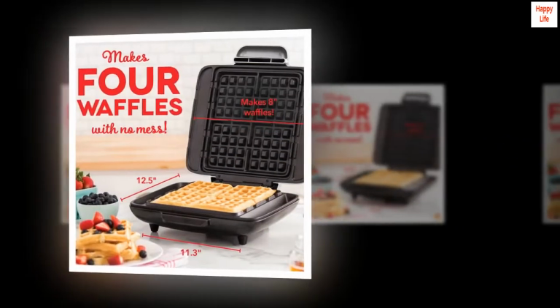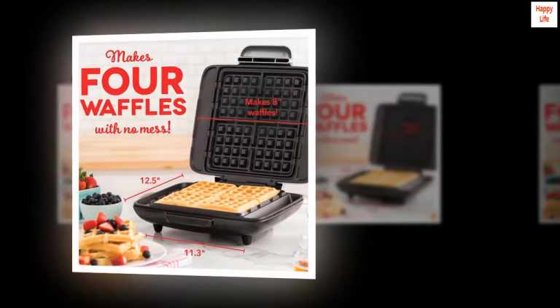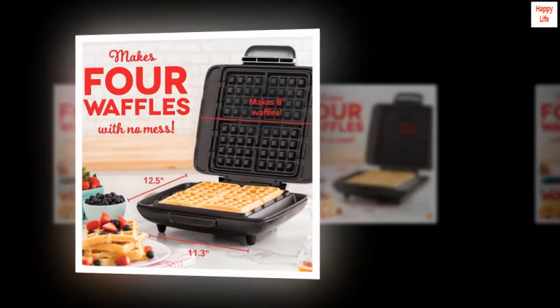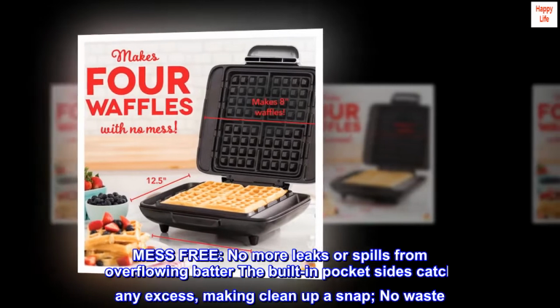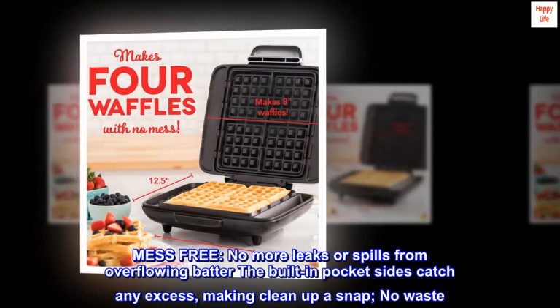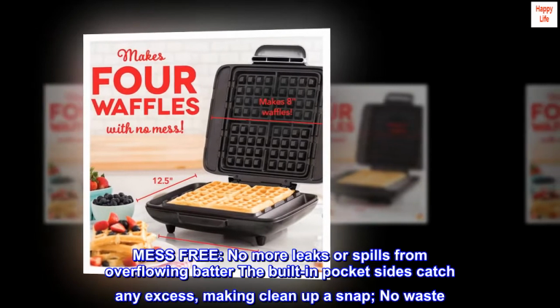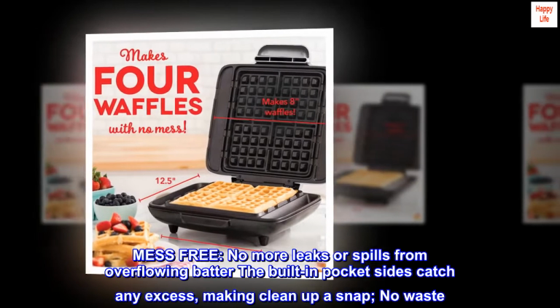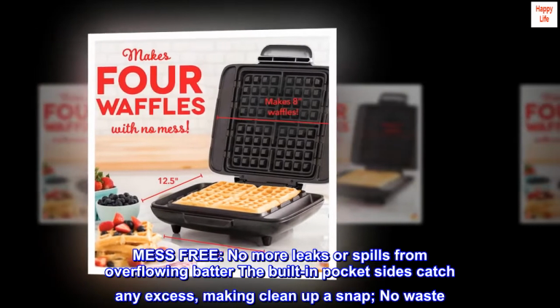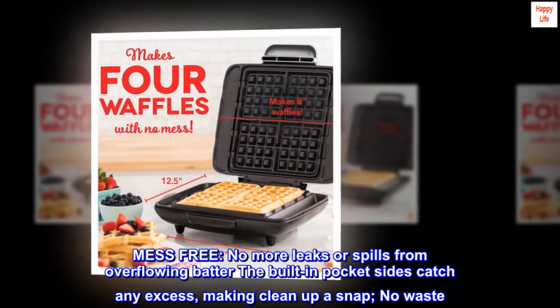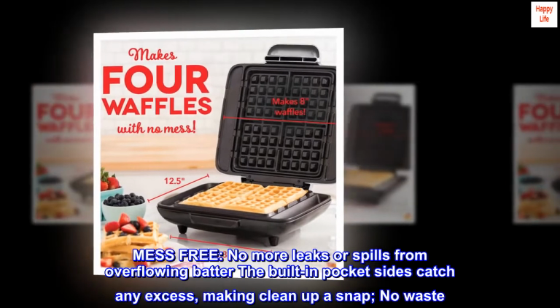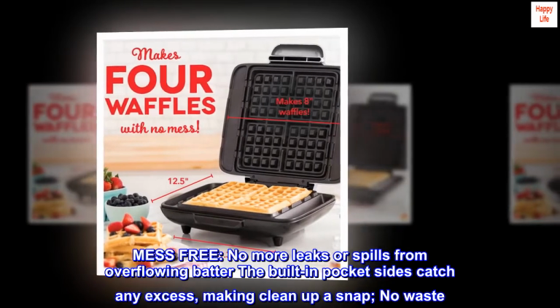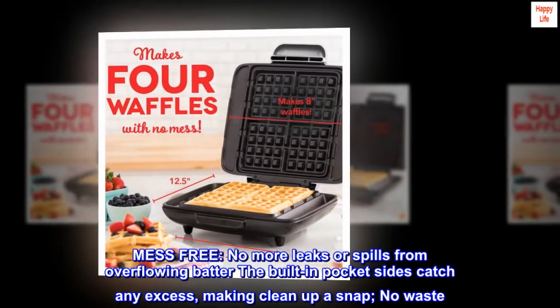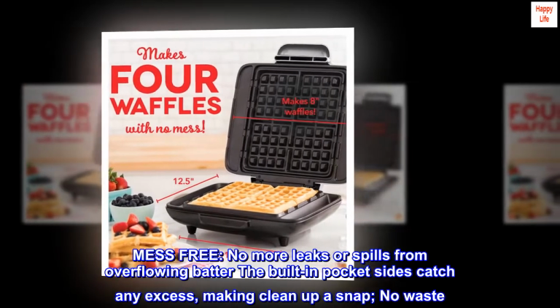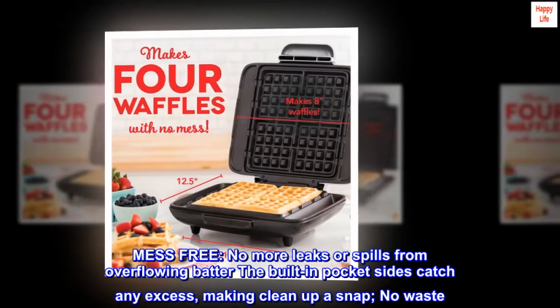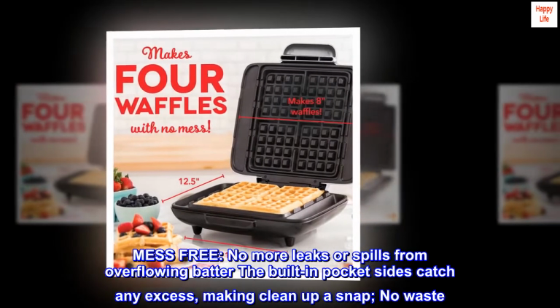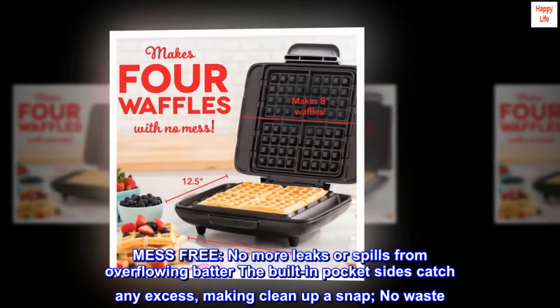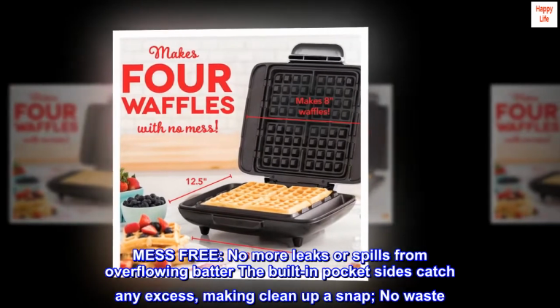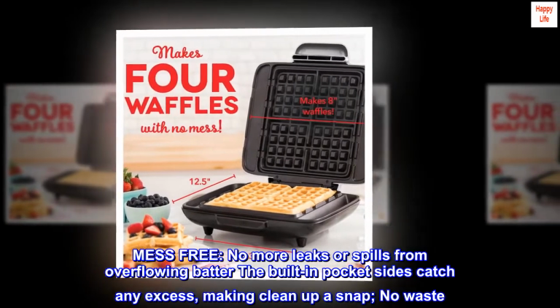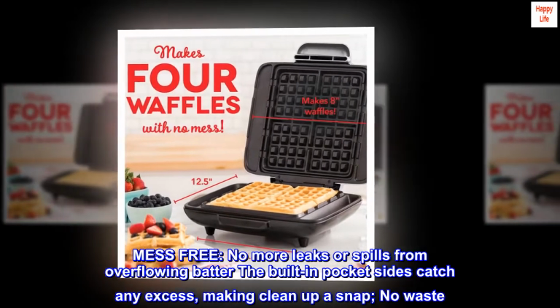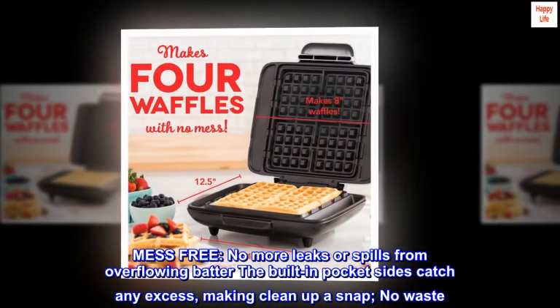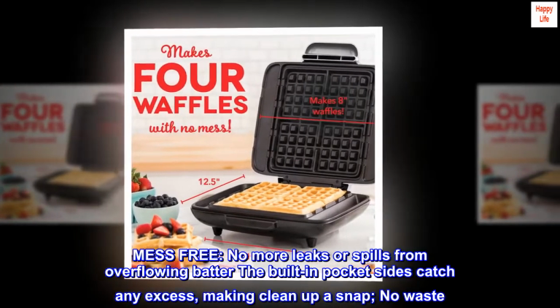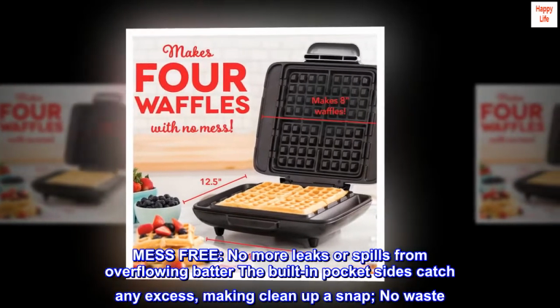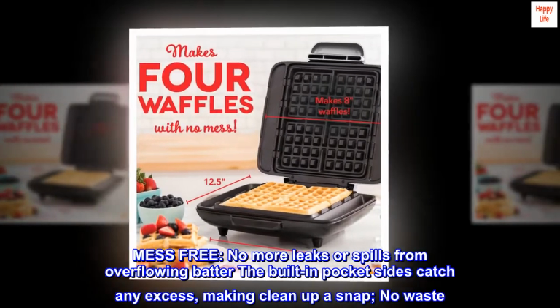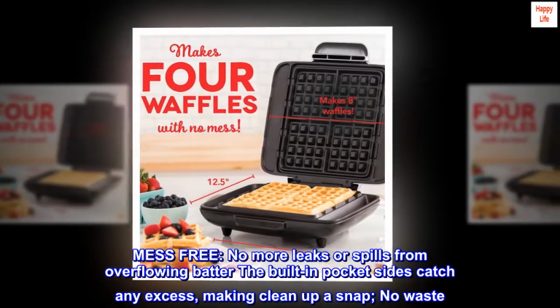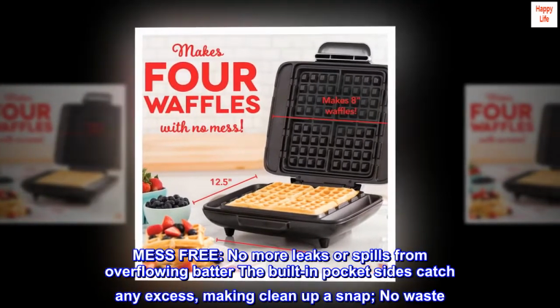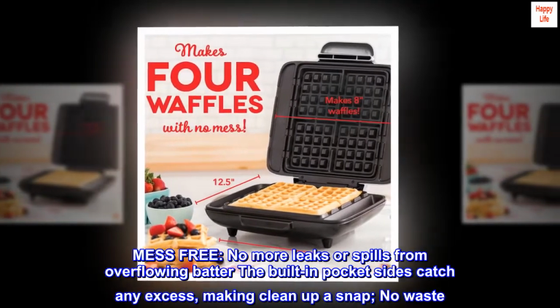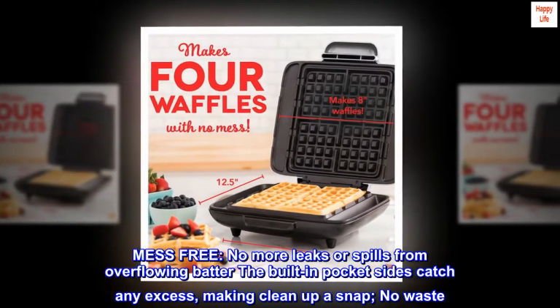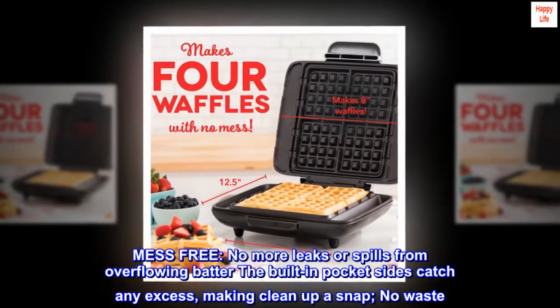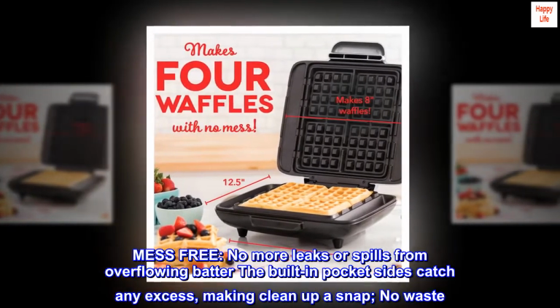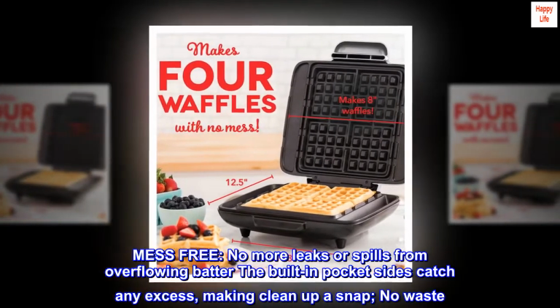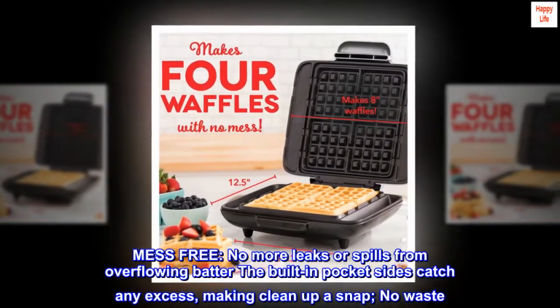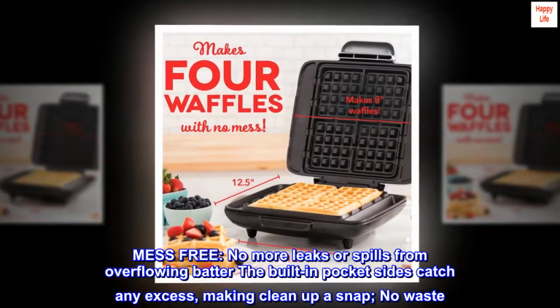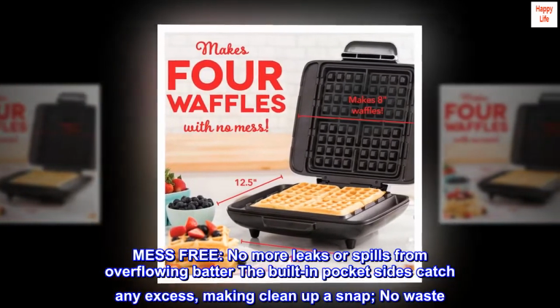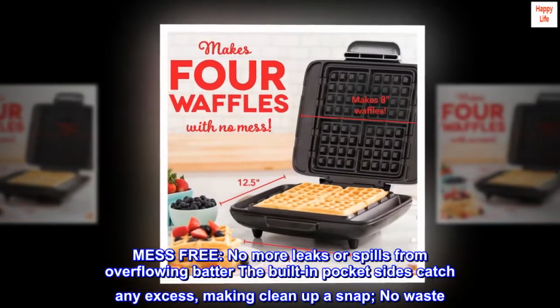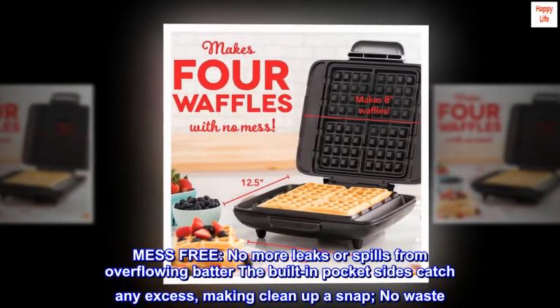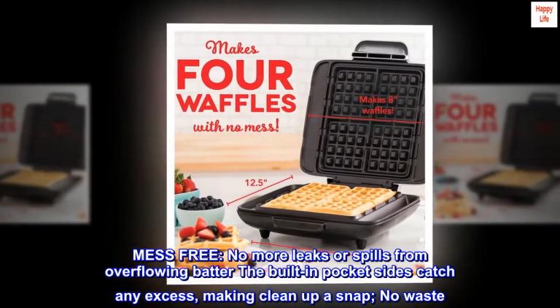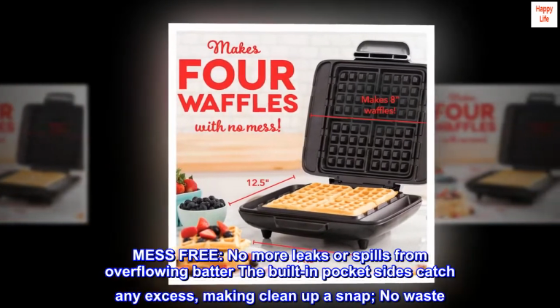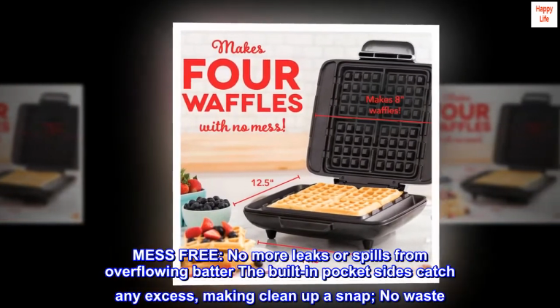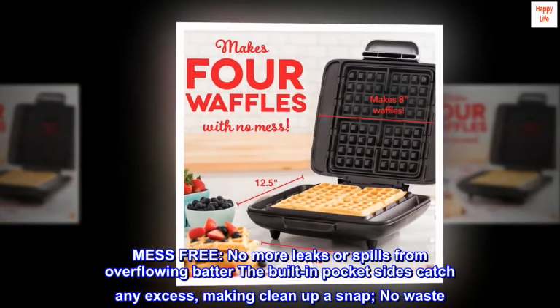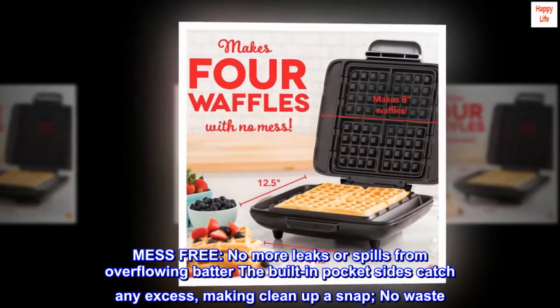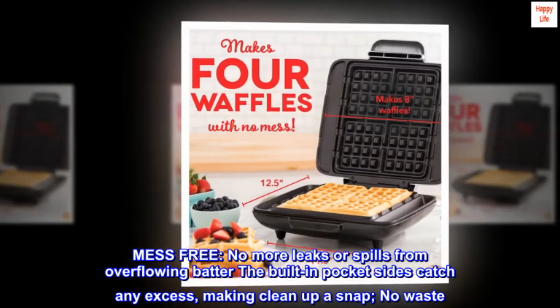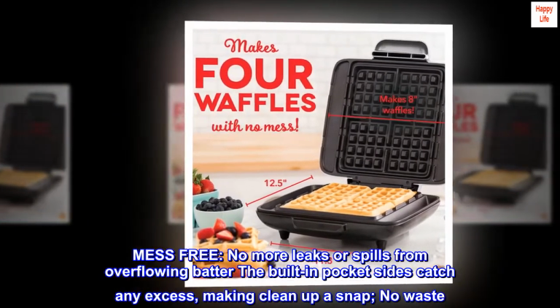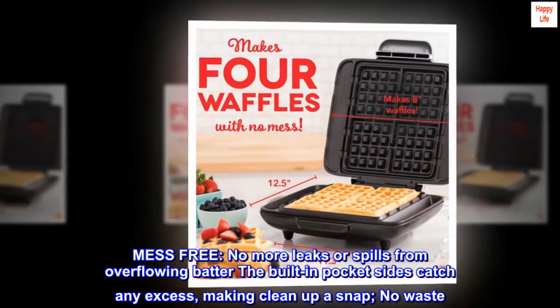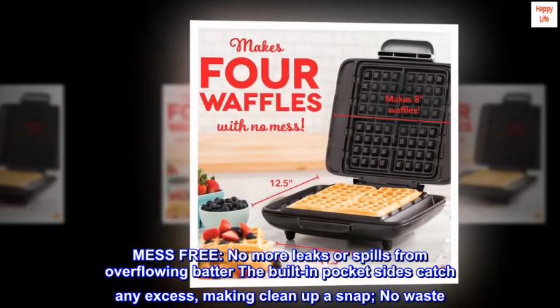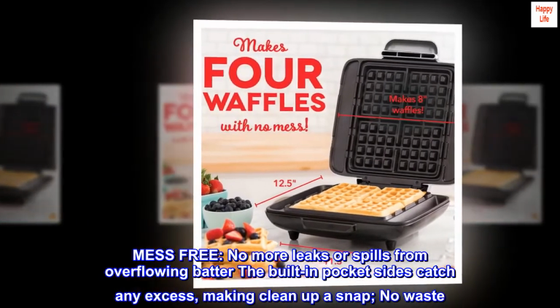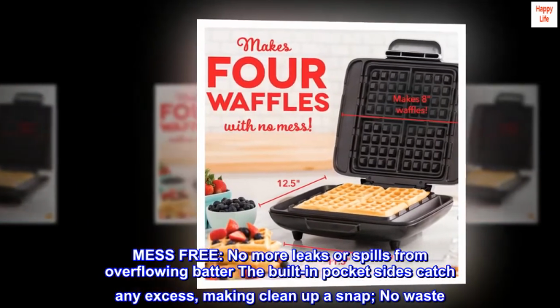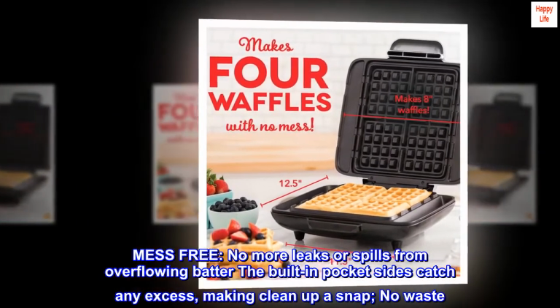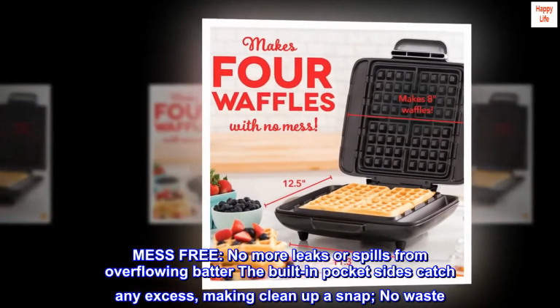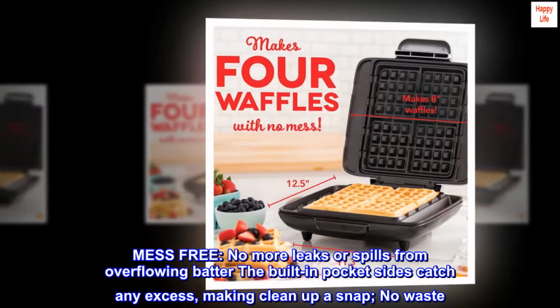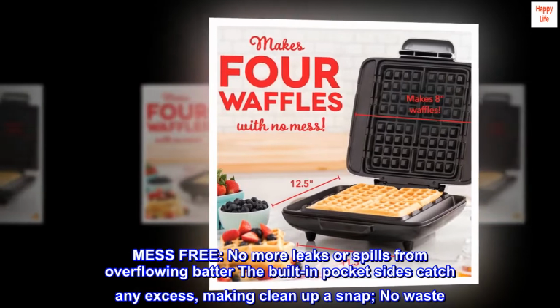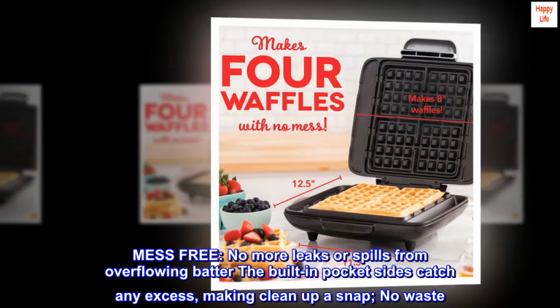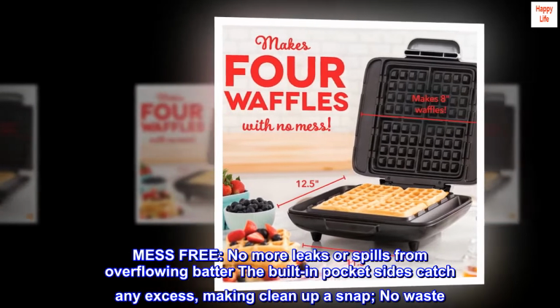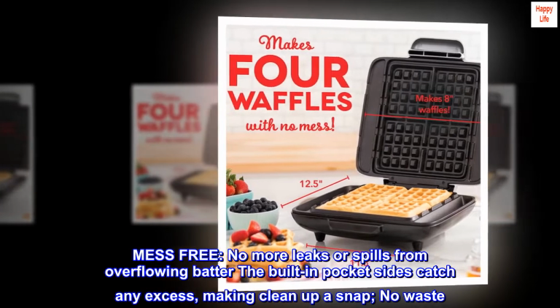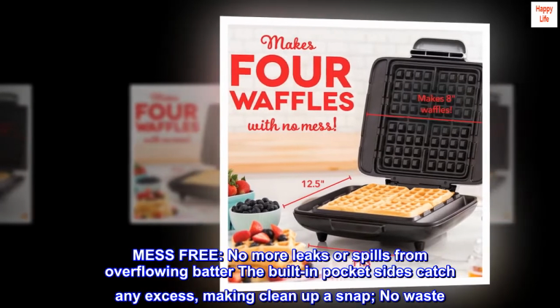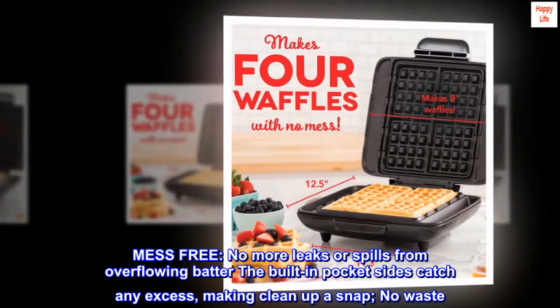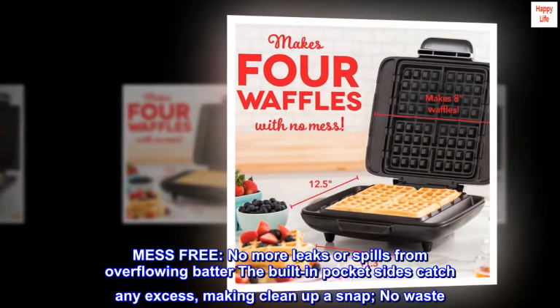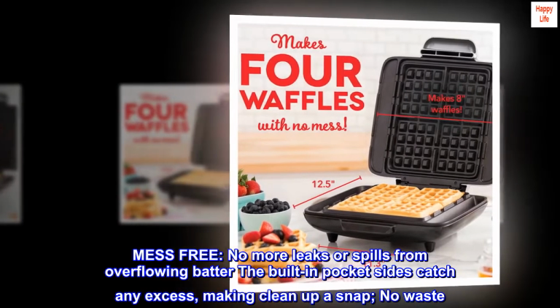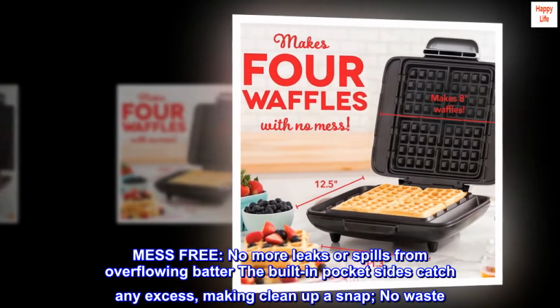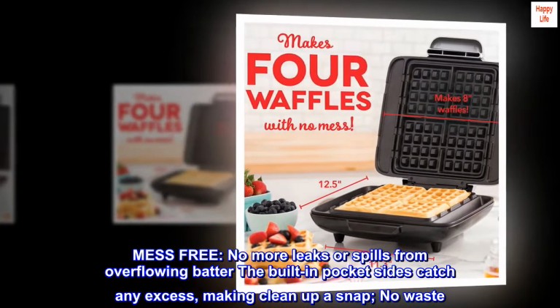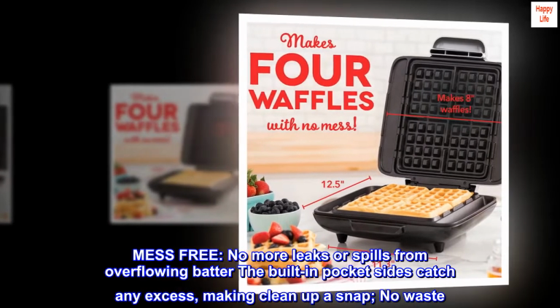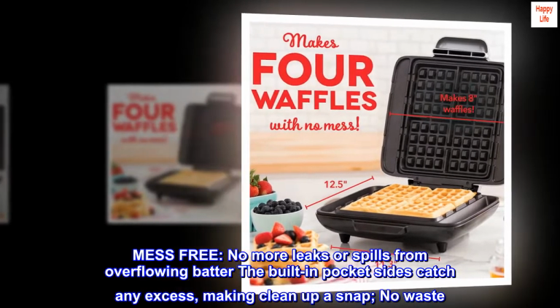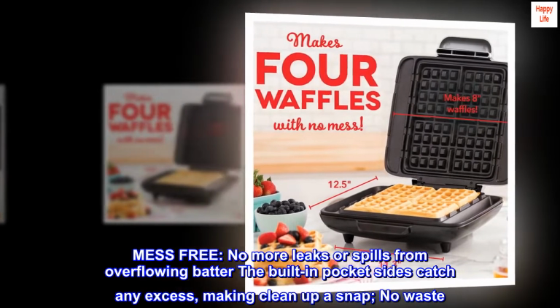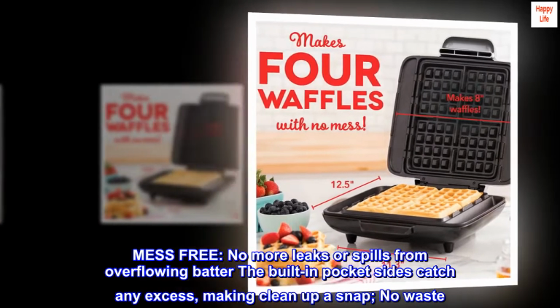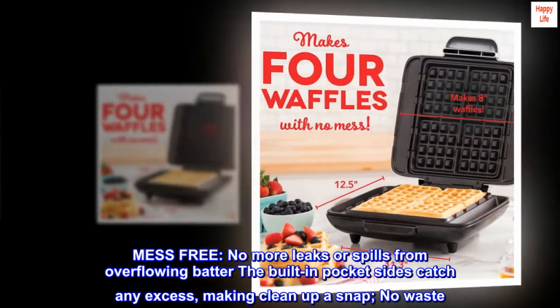Mess-free: no more leaks or spills from overflowing batter. The built-in pocket sides catch any excess, making clean up a snap — no waste.